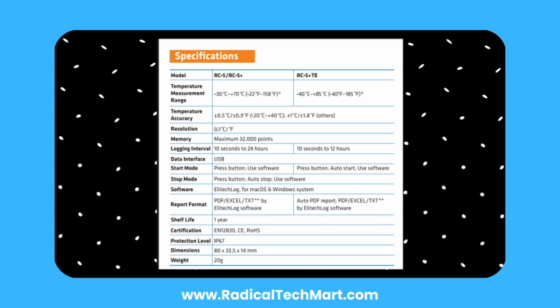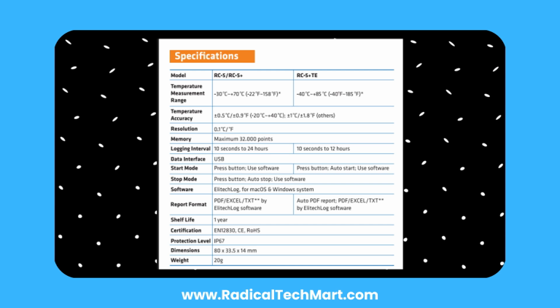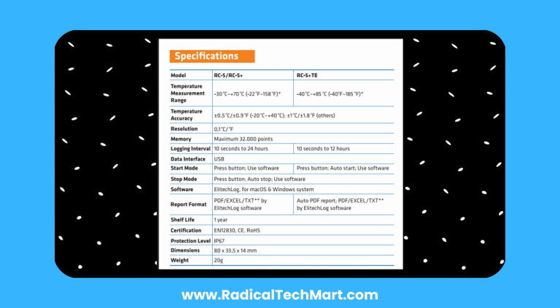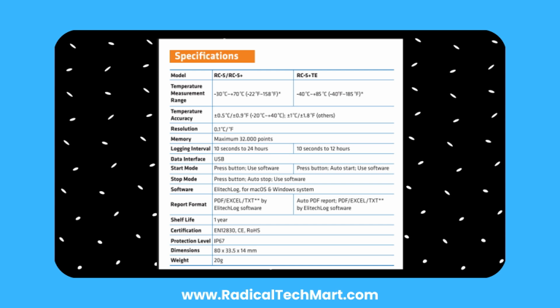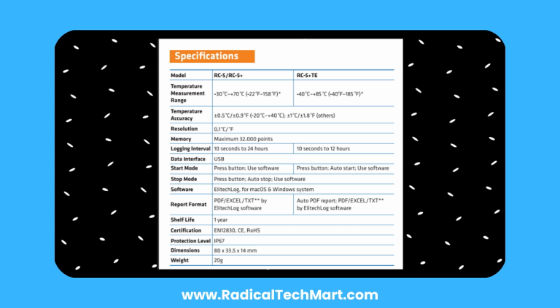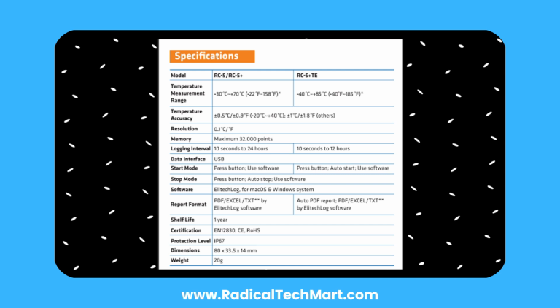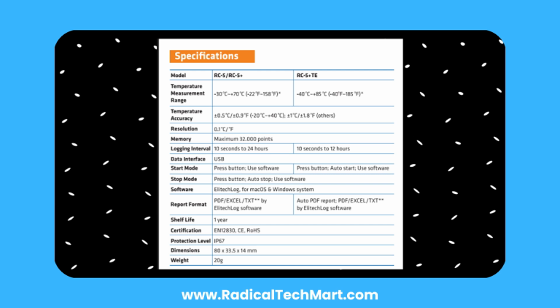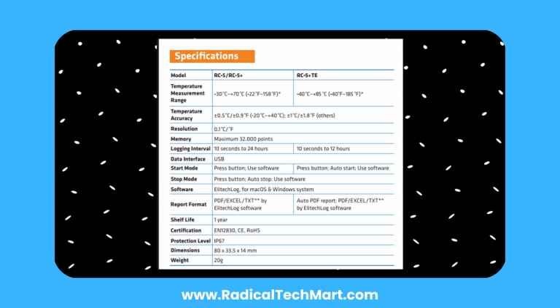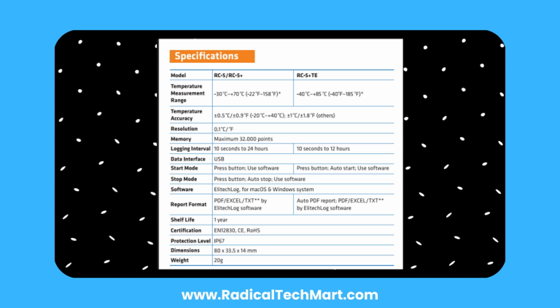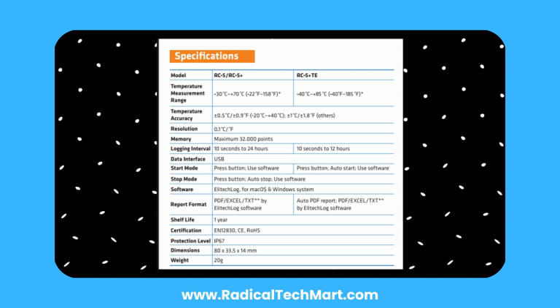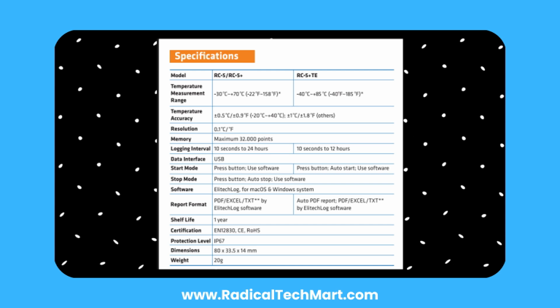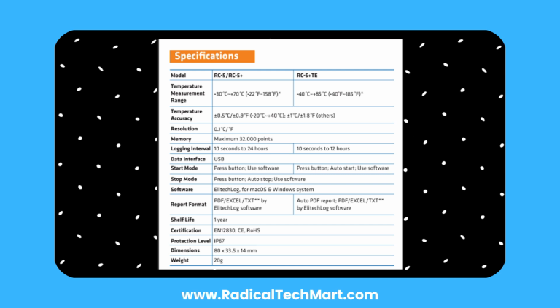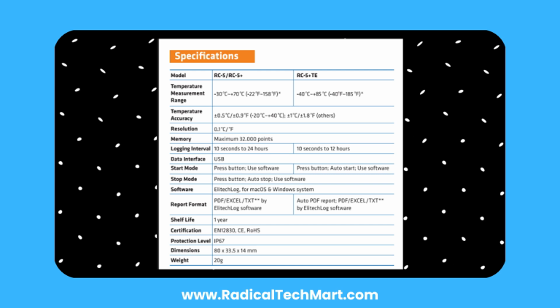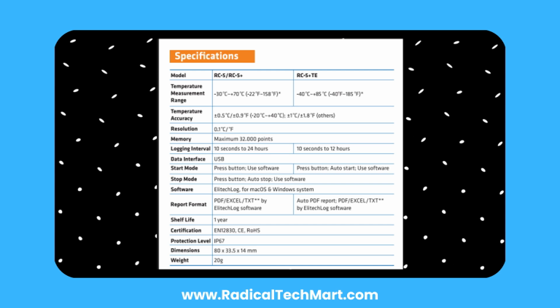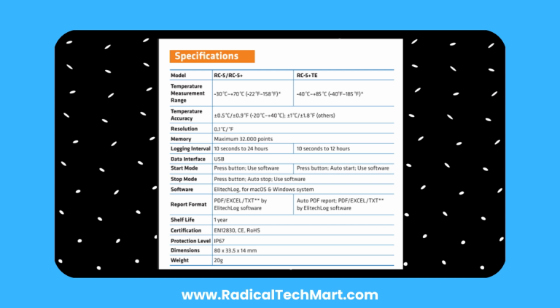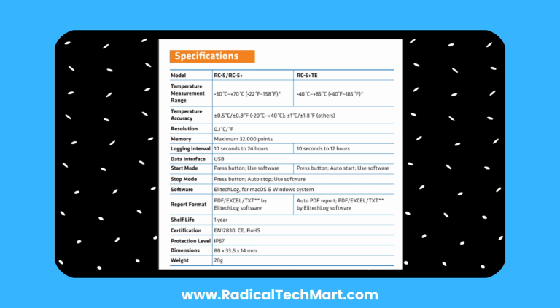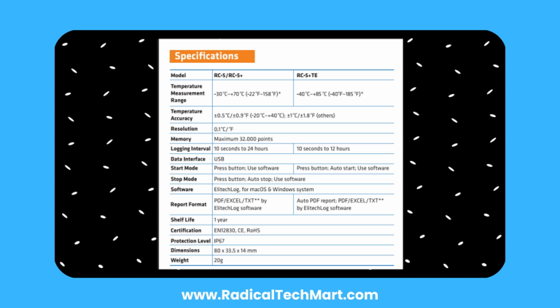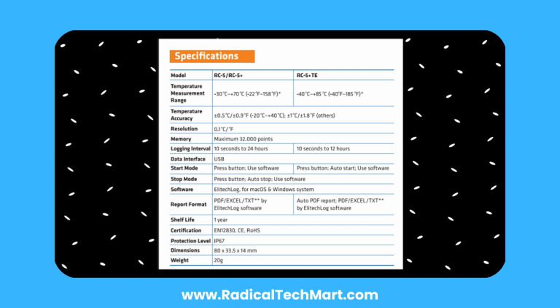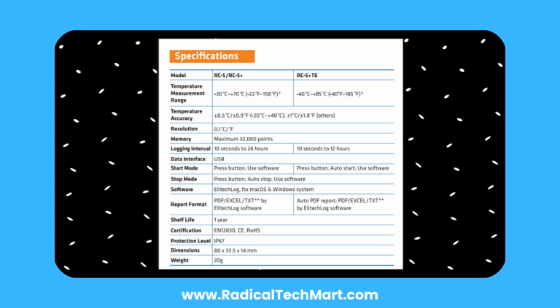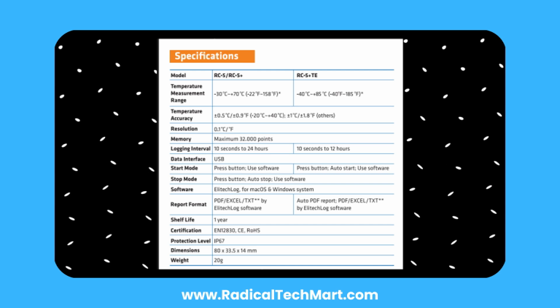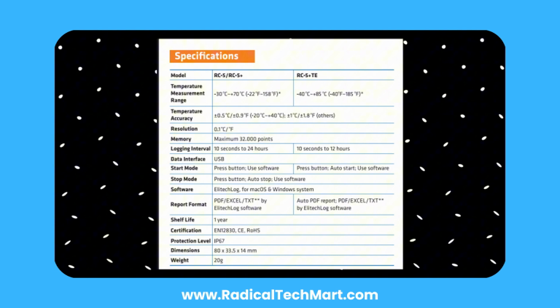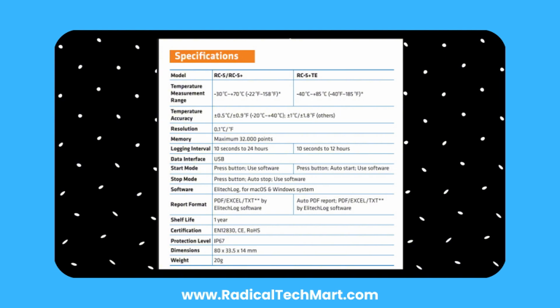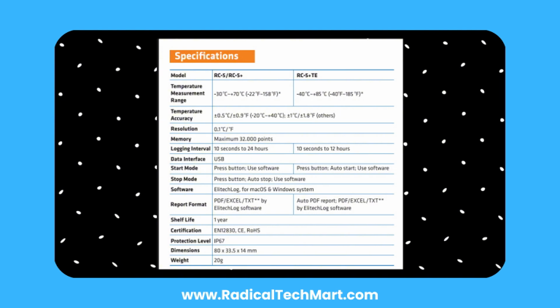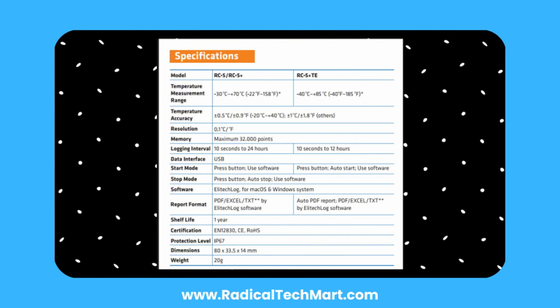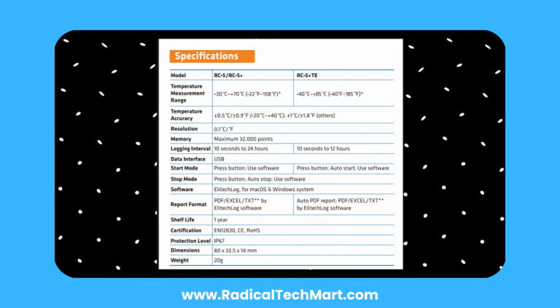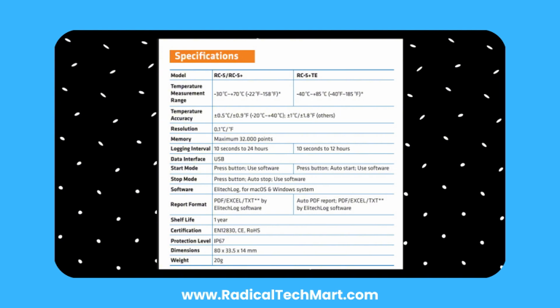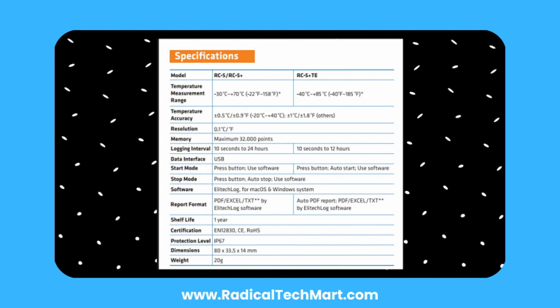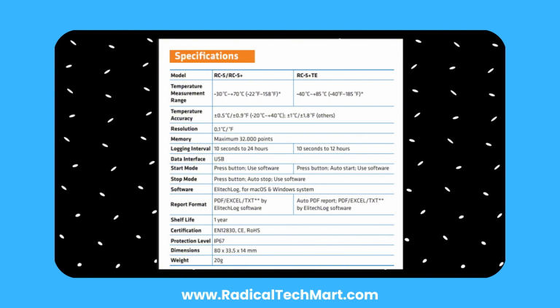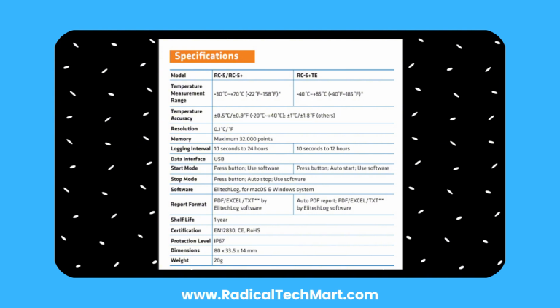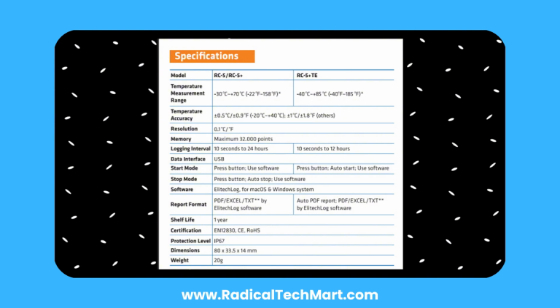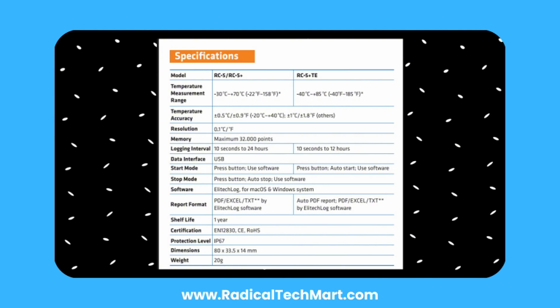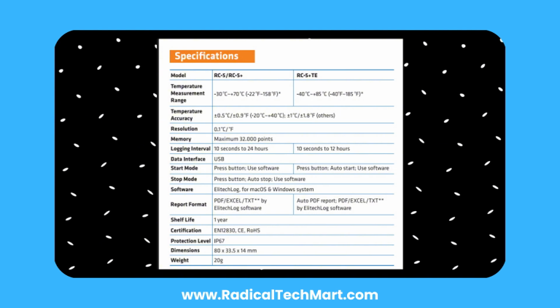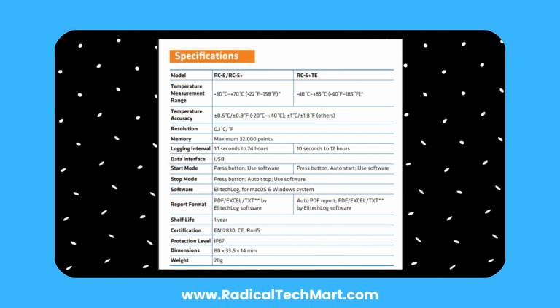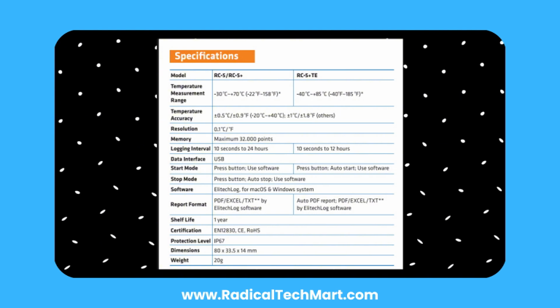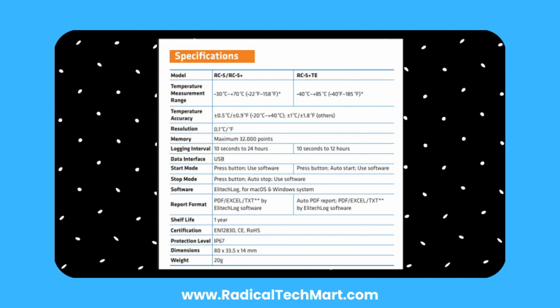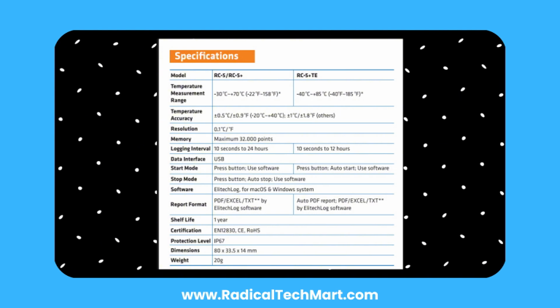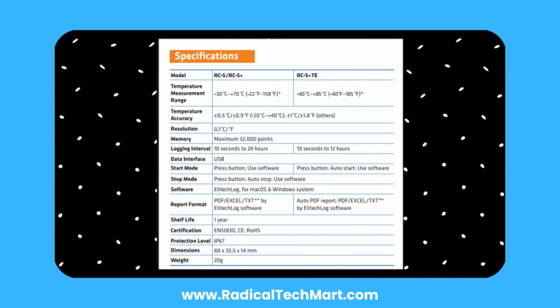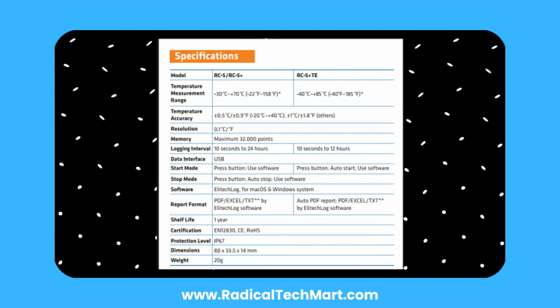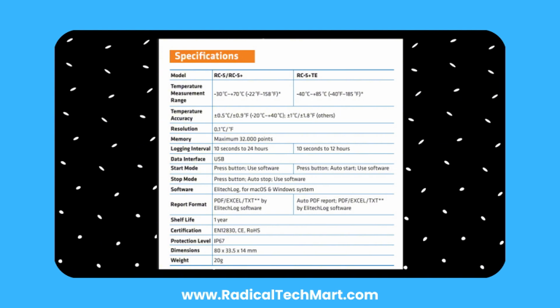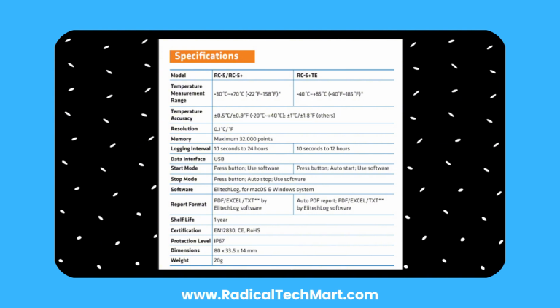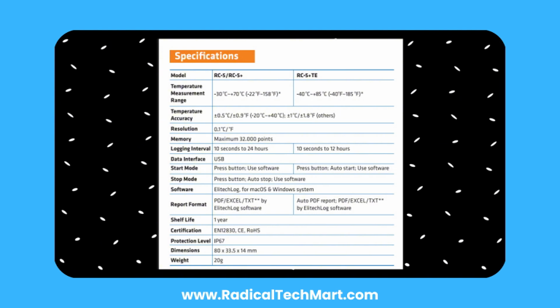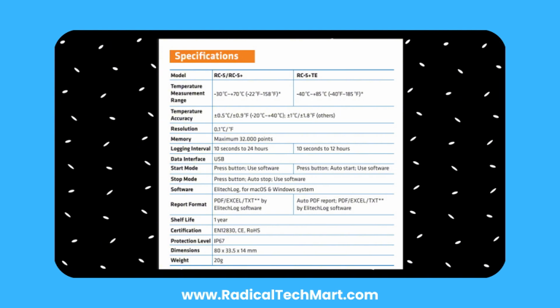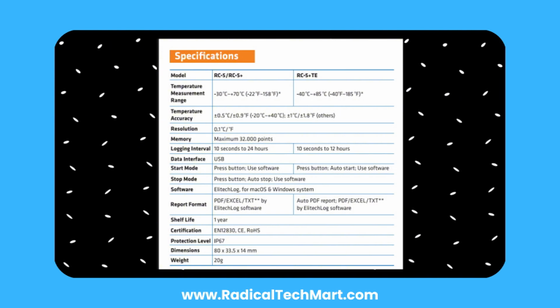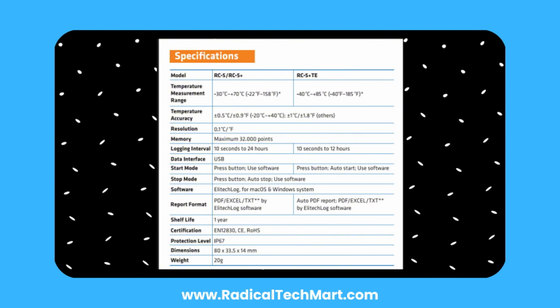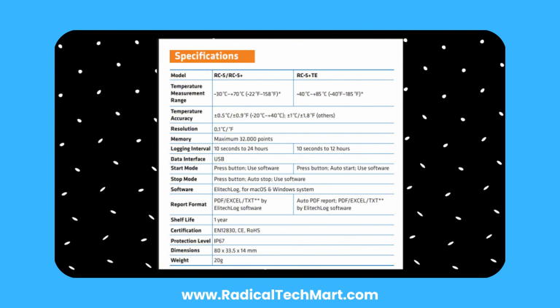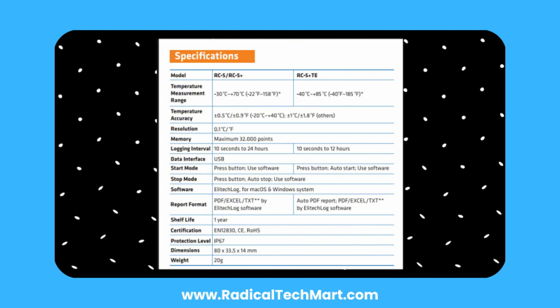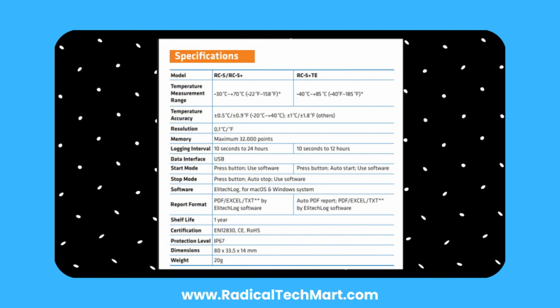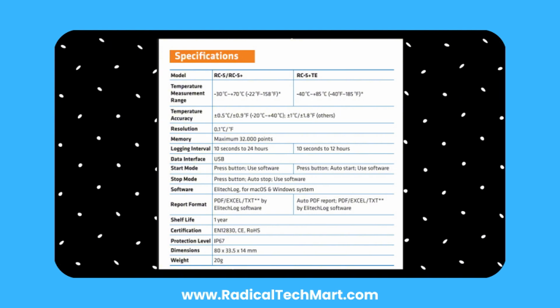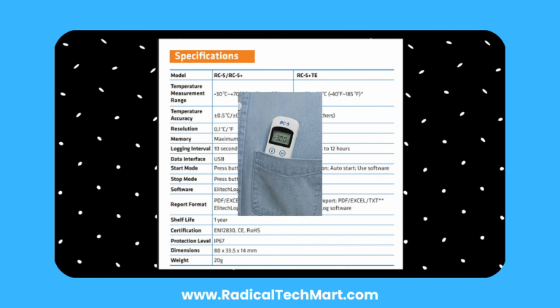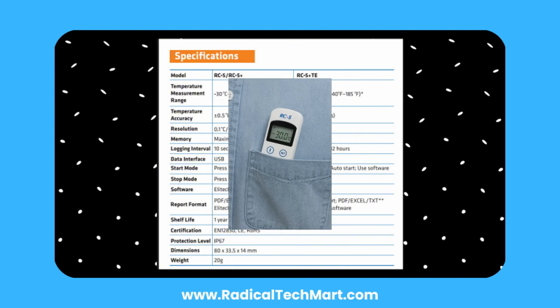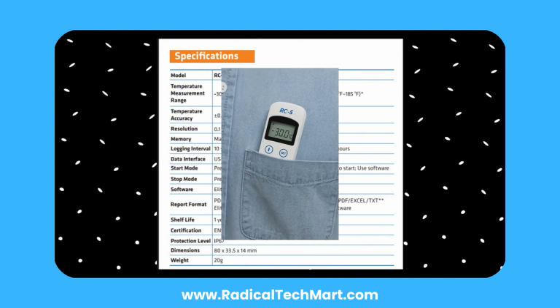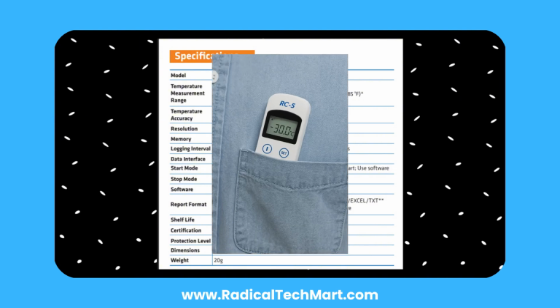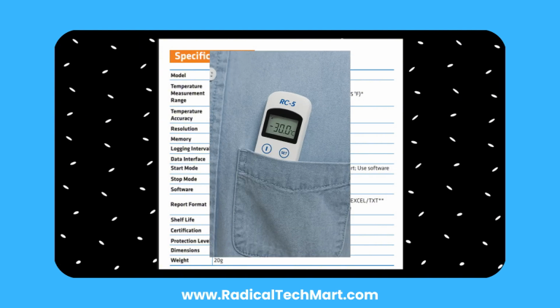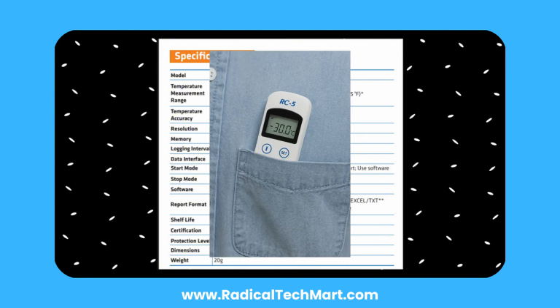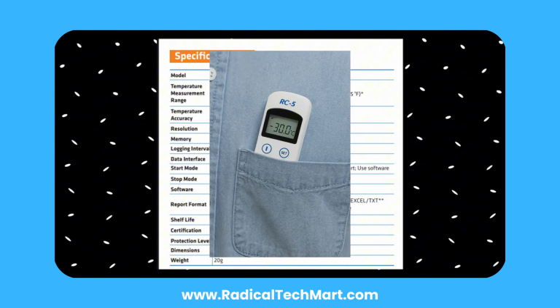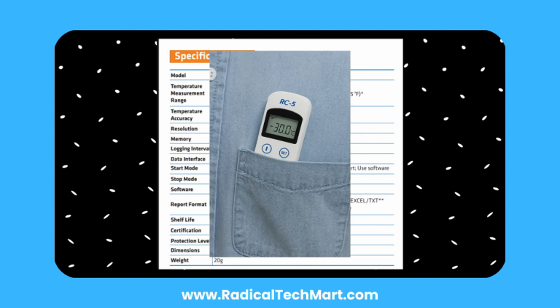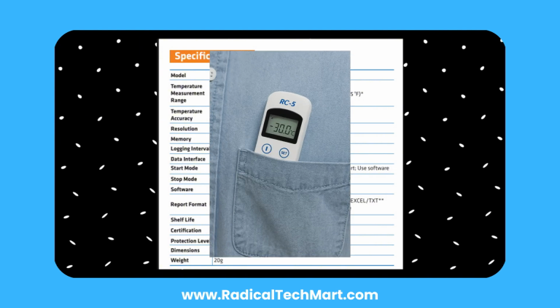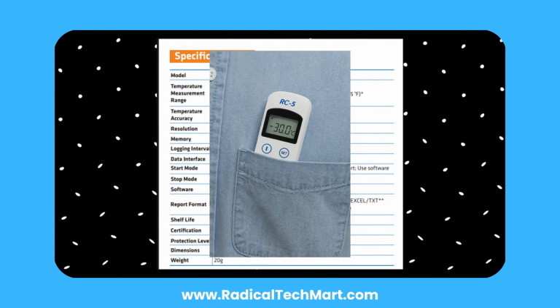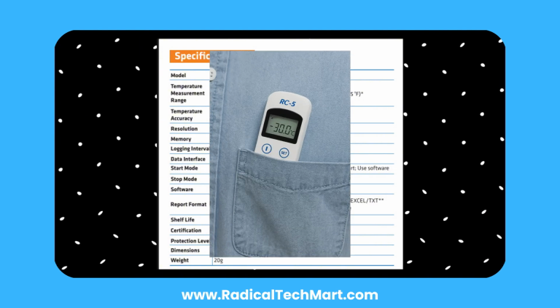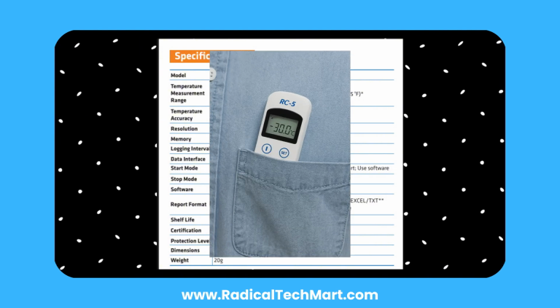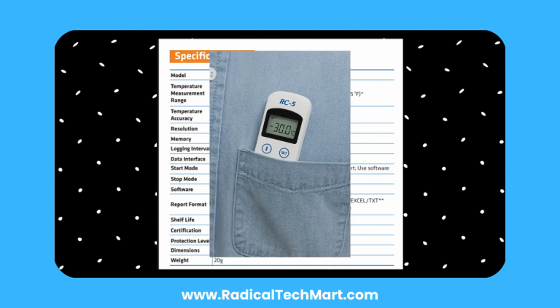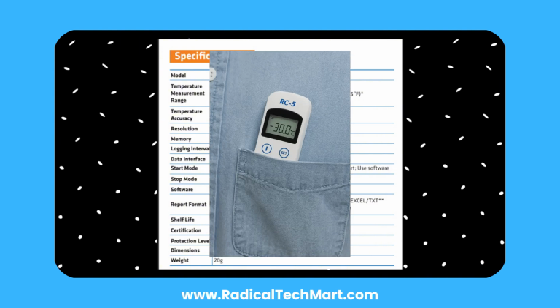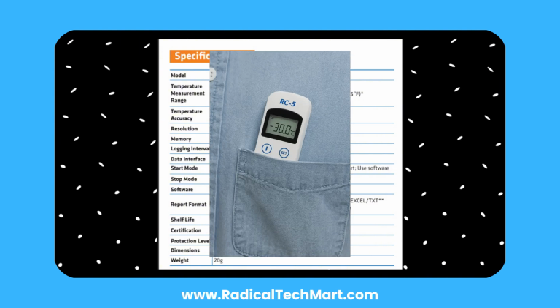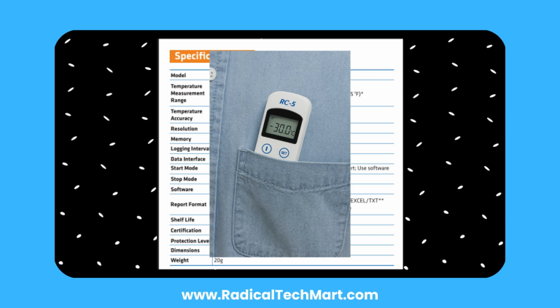The RC5 Plus also features an audio alarm and external probe. And yes, it fits right into your pocket.